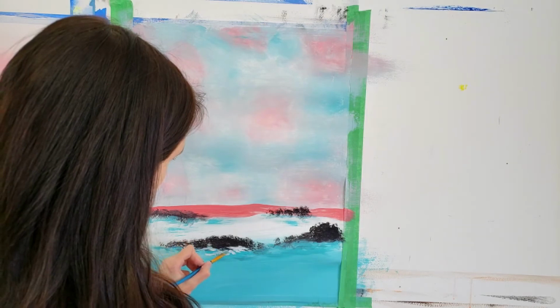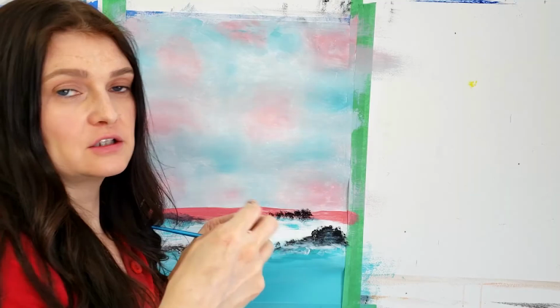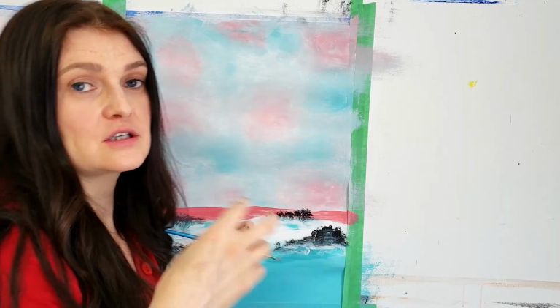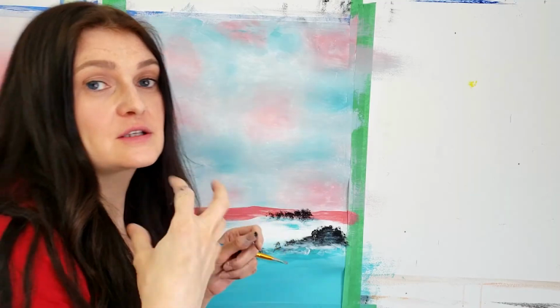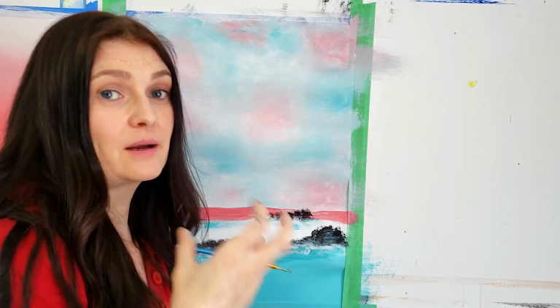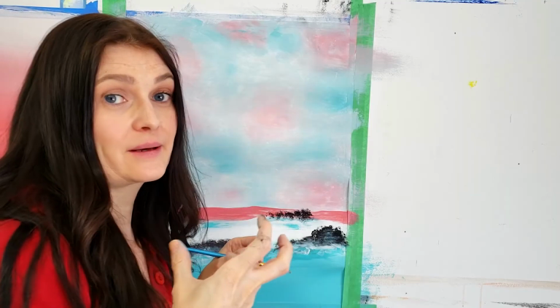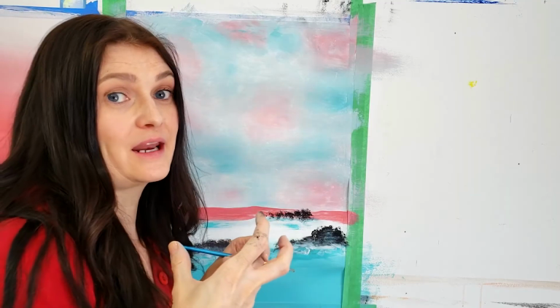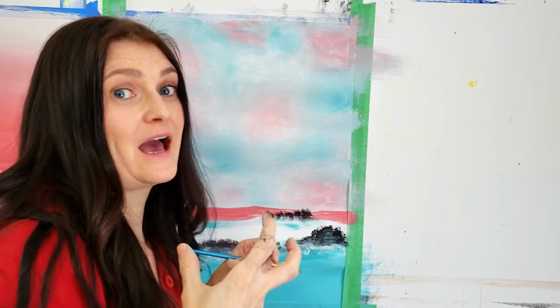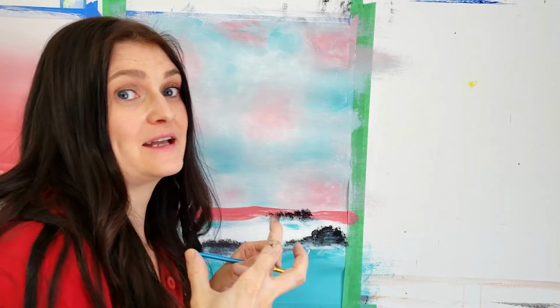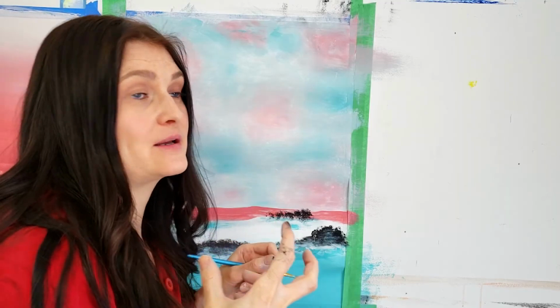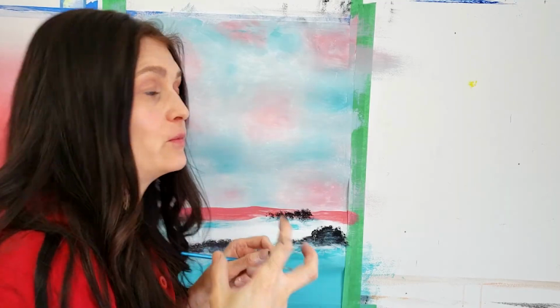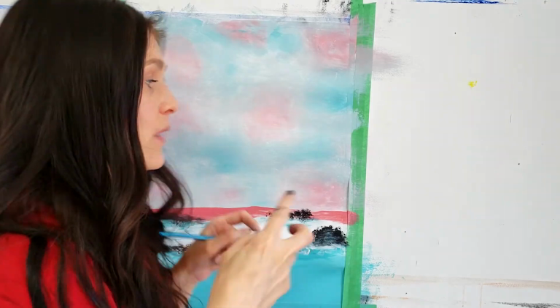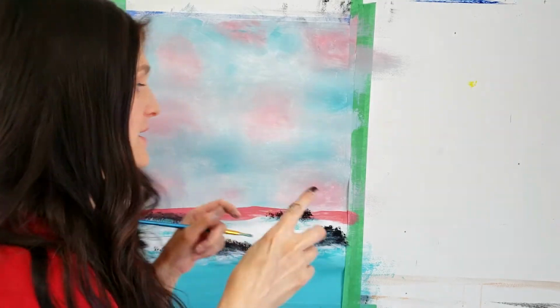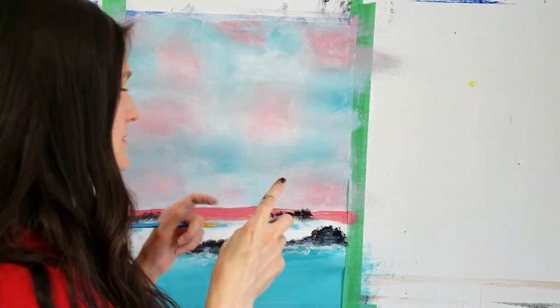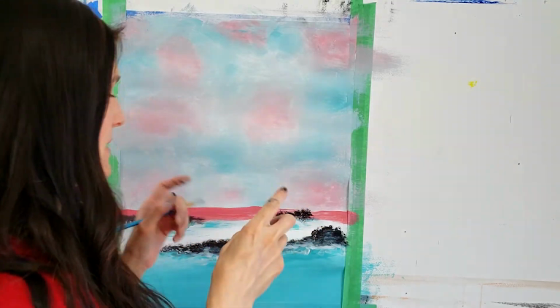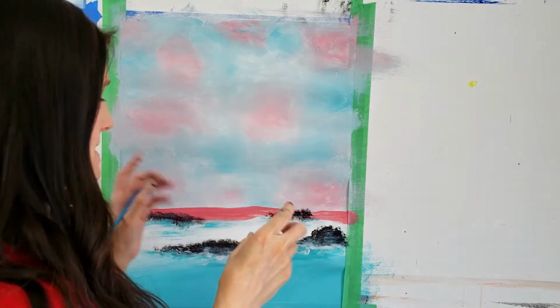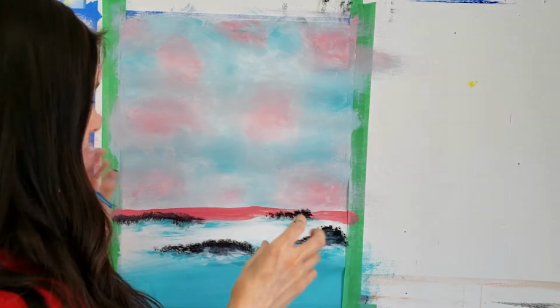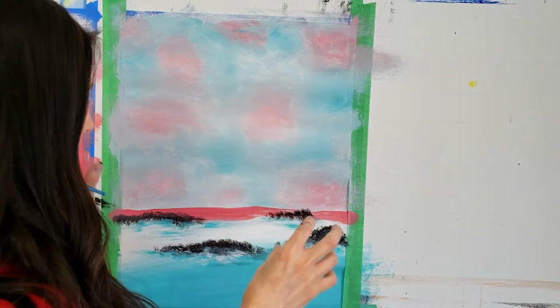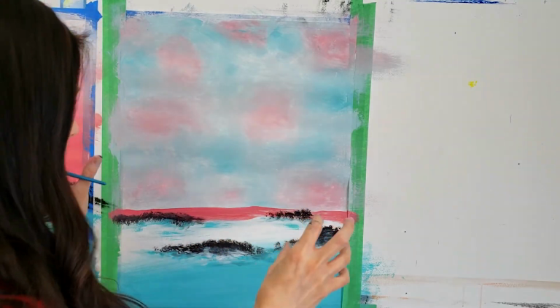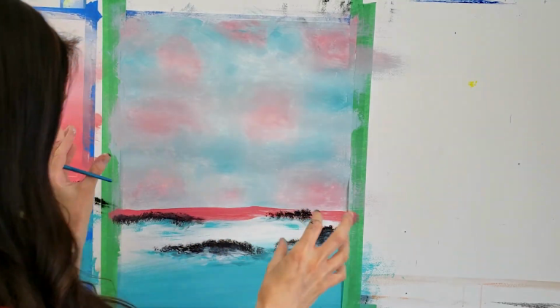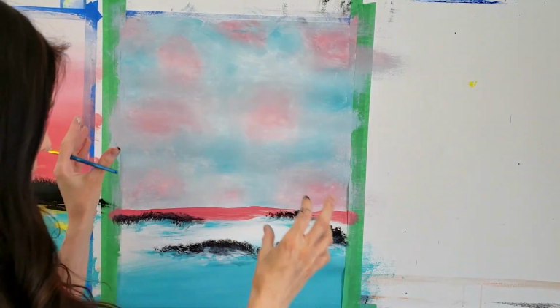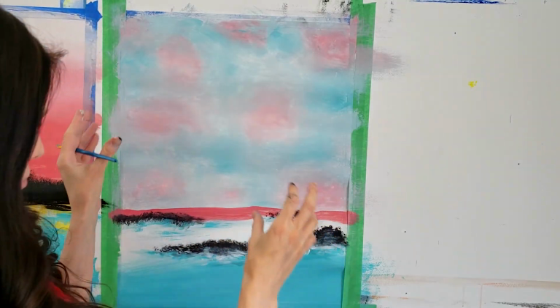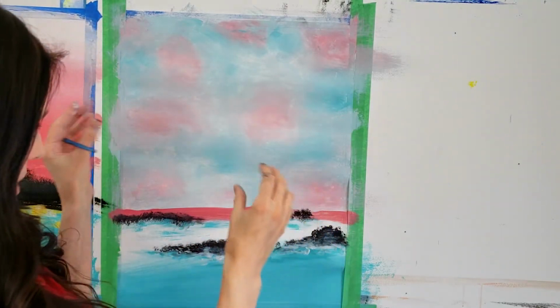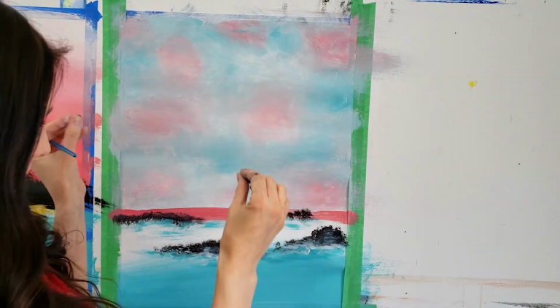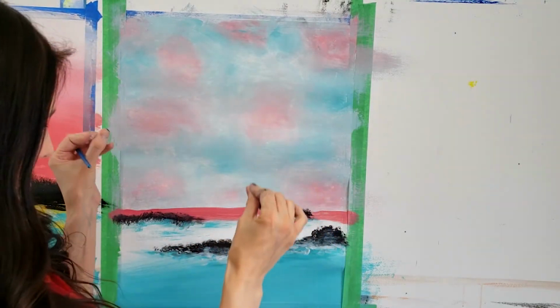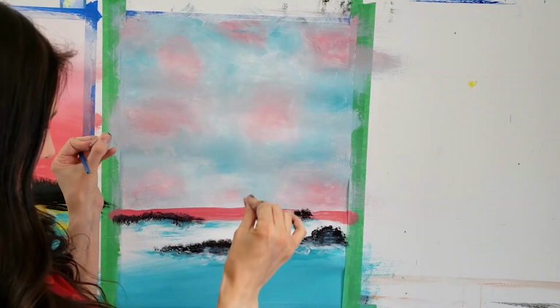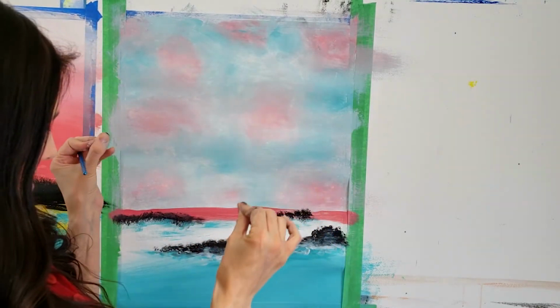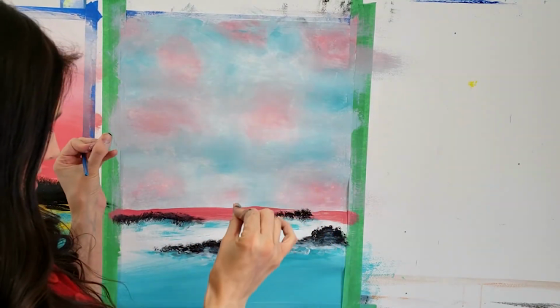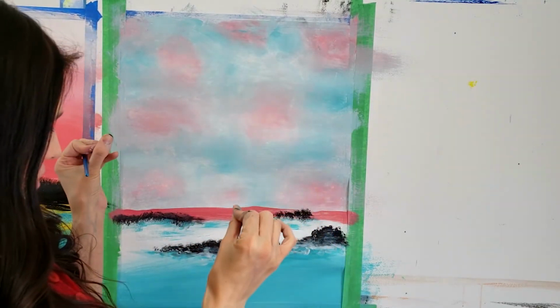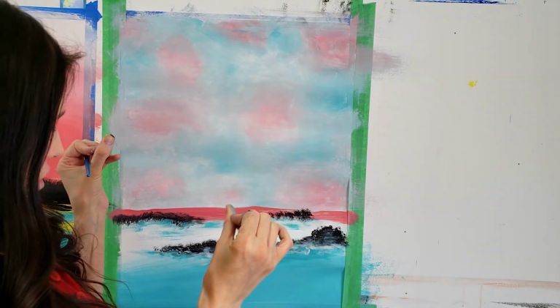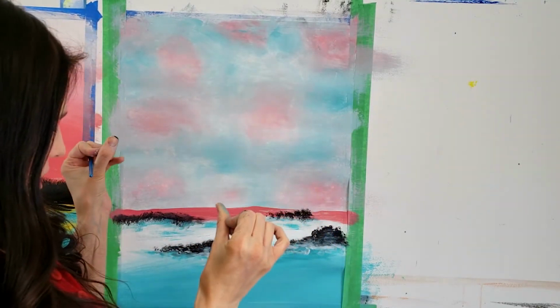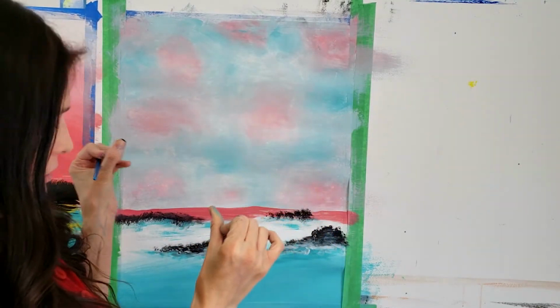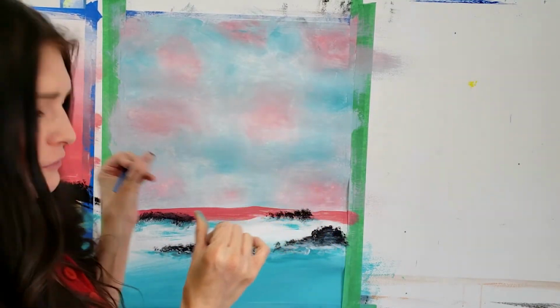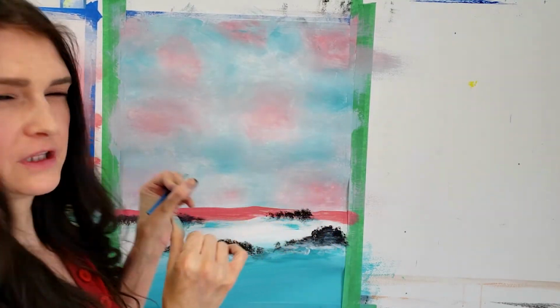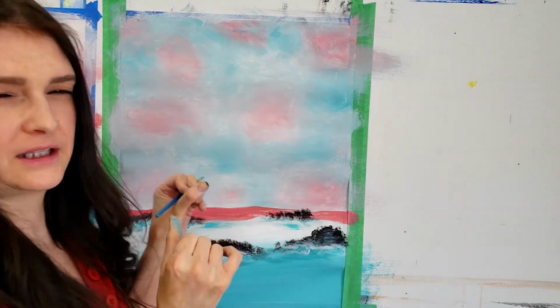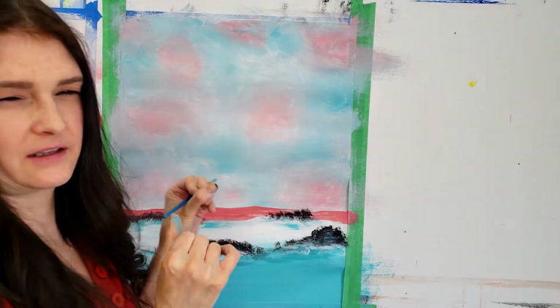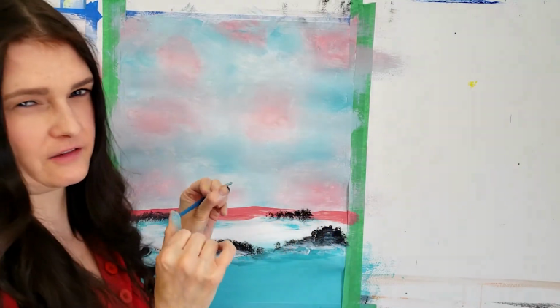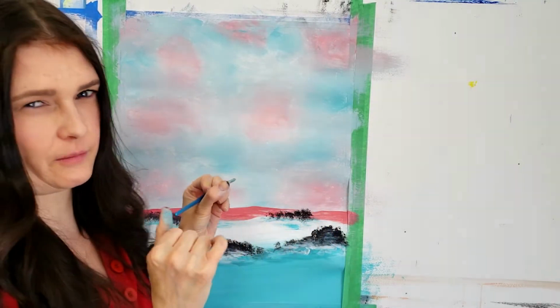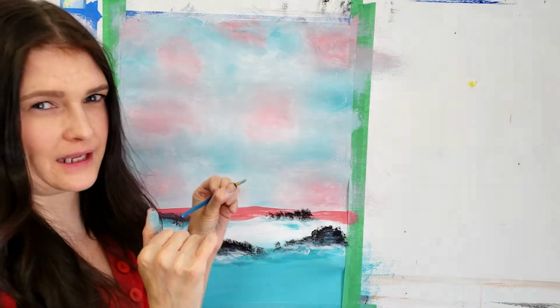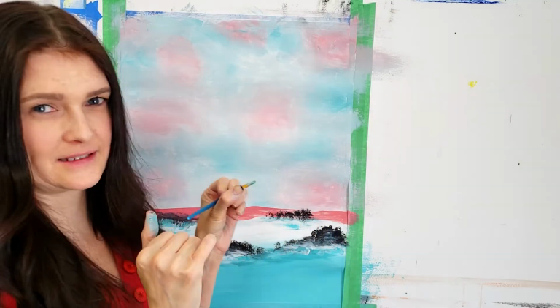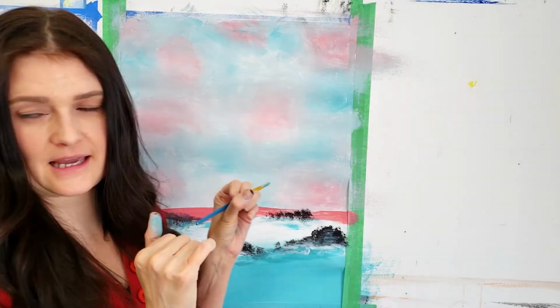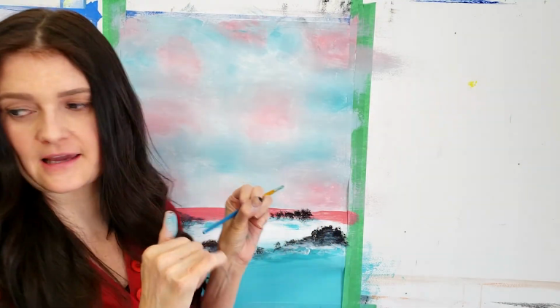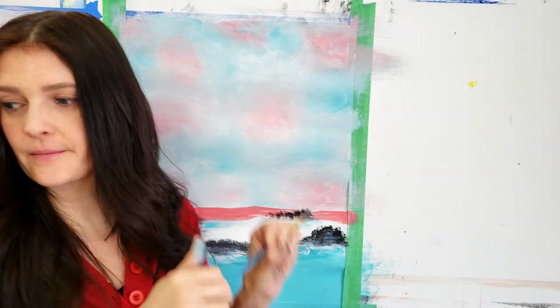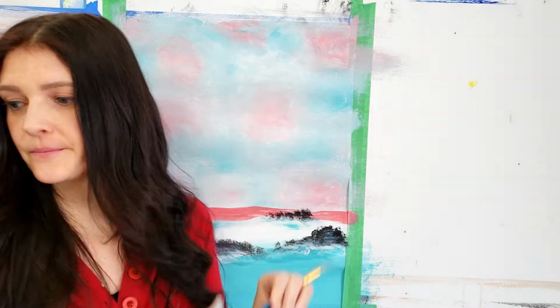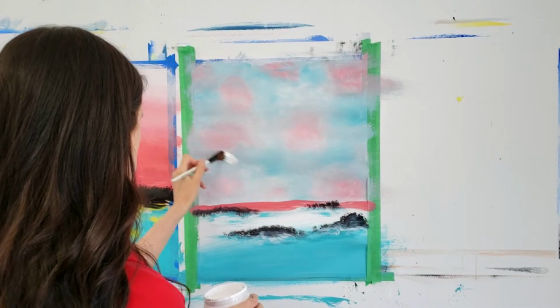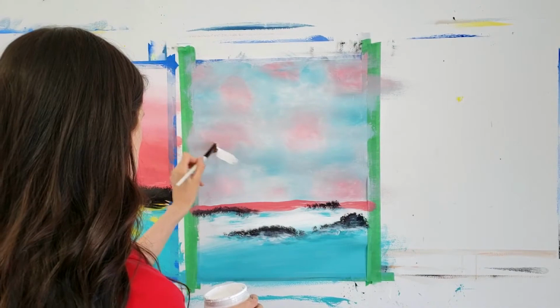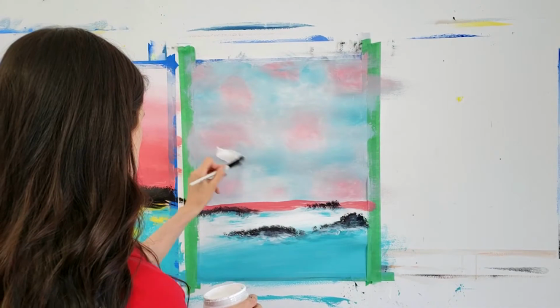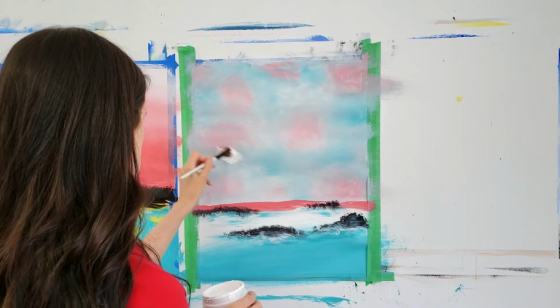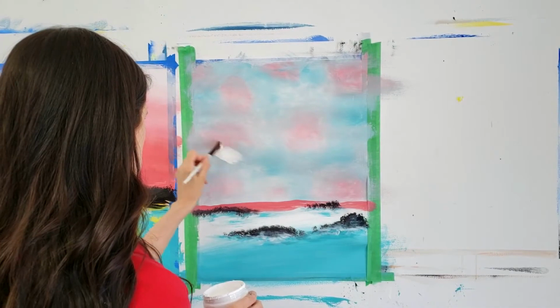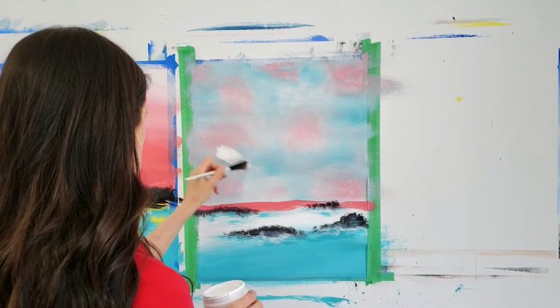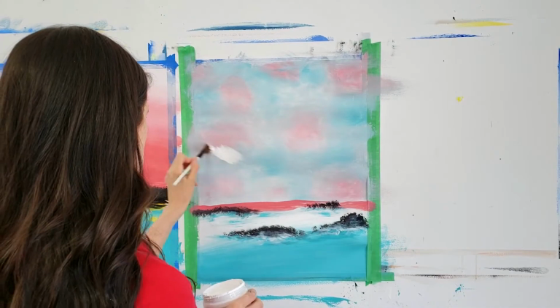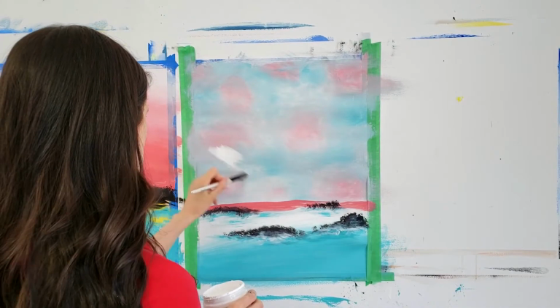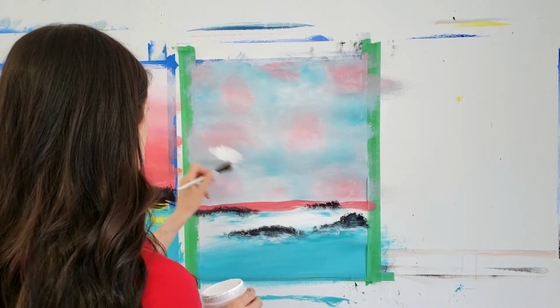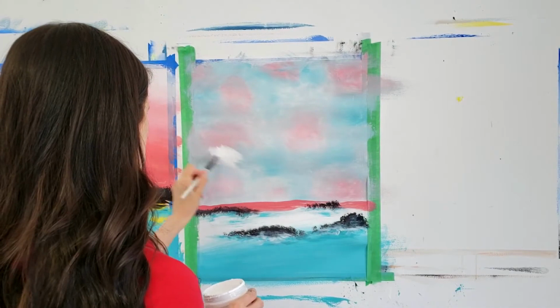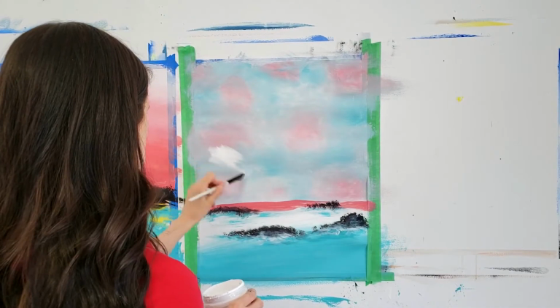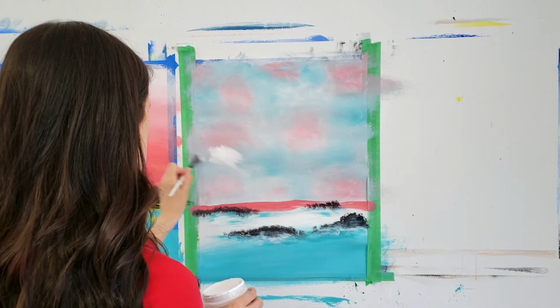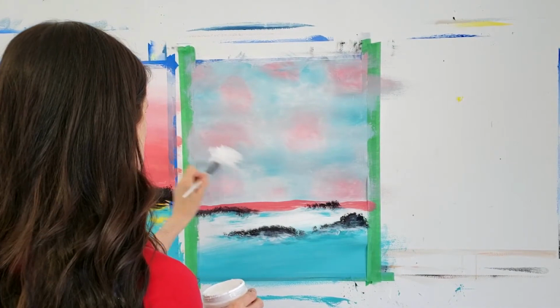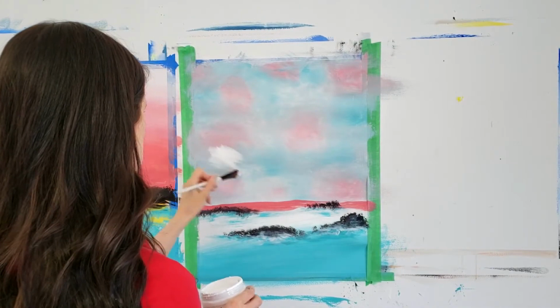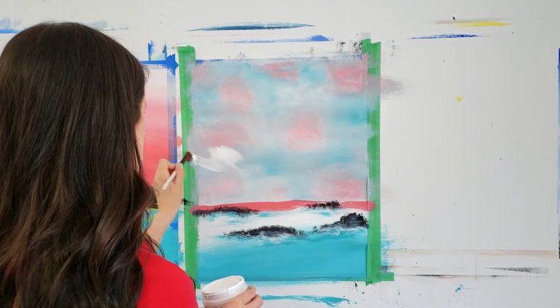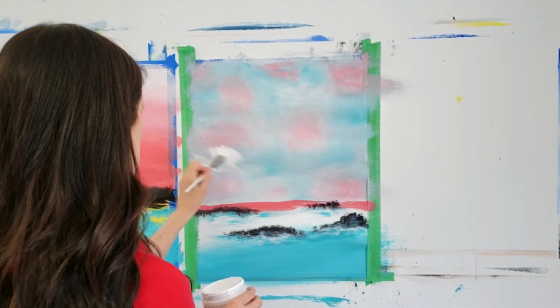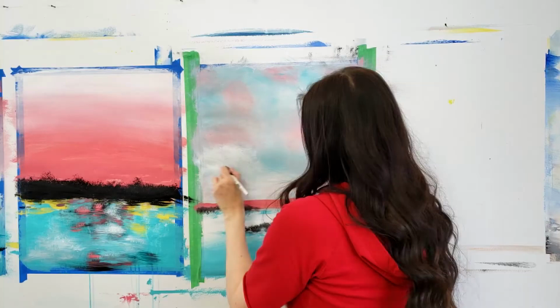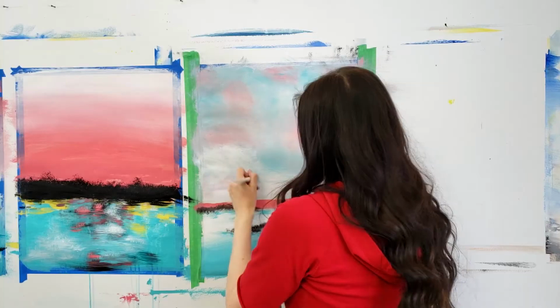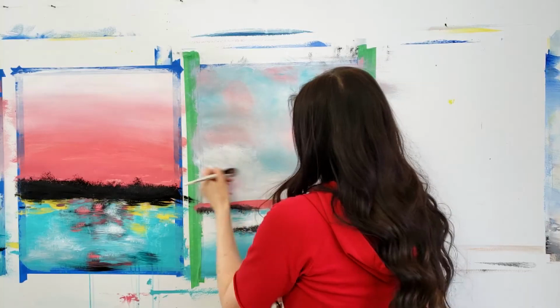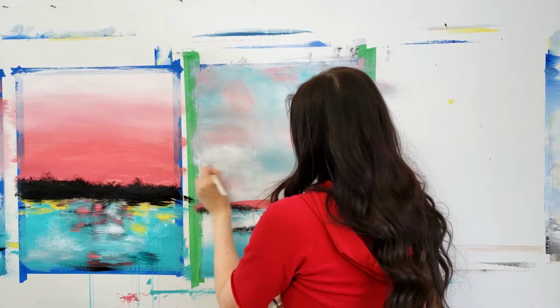With just a little bit of pink left I'm going to do the transition of these two lines. I'm going to add some white to my sky to brighten the general feeling of the painting.